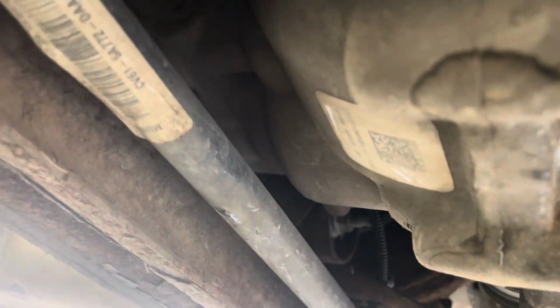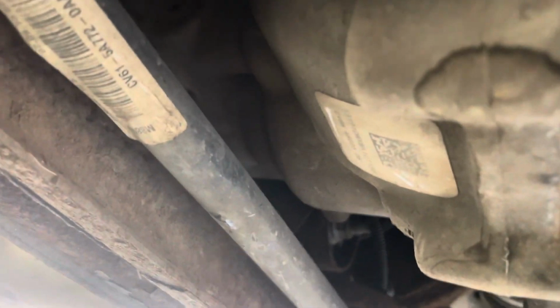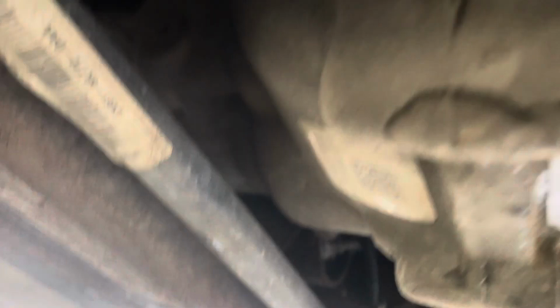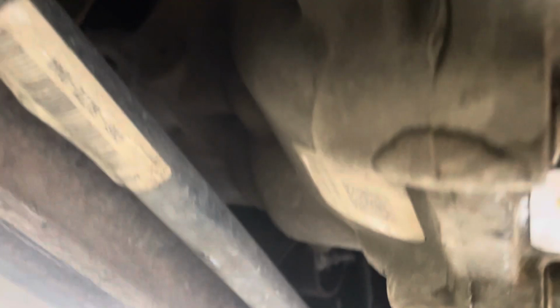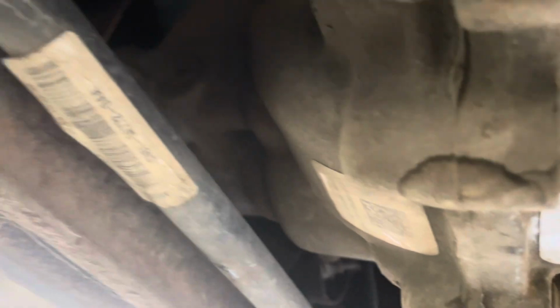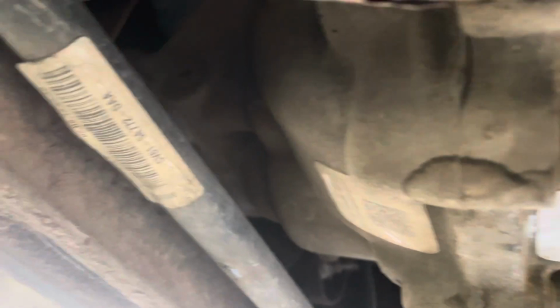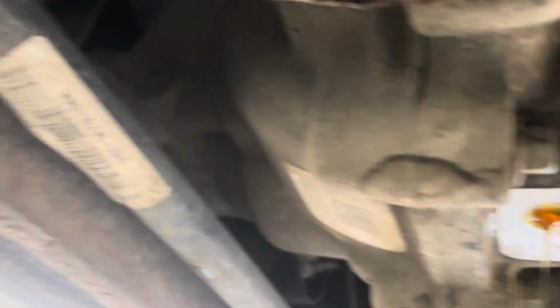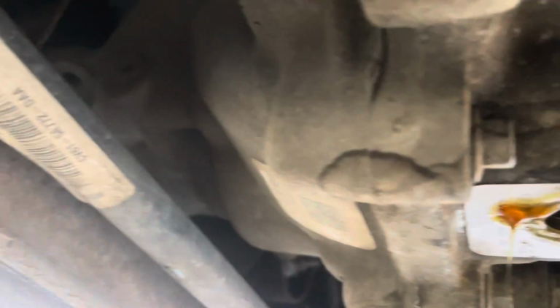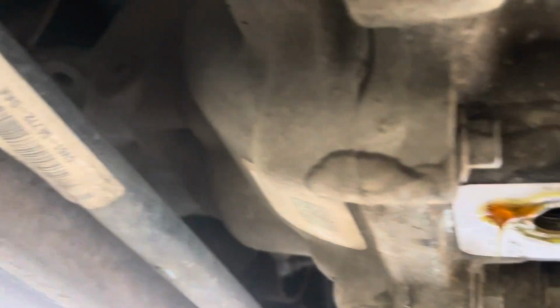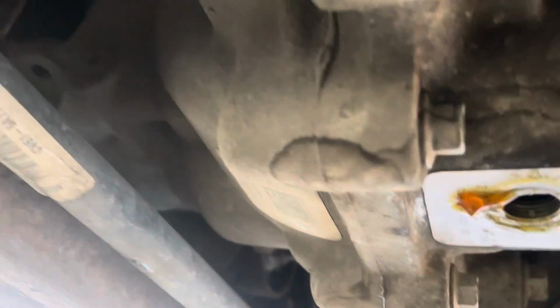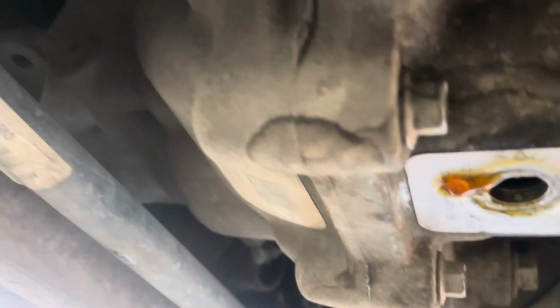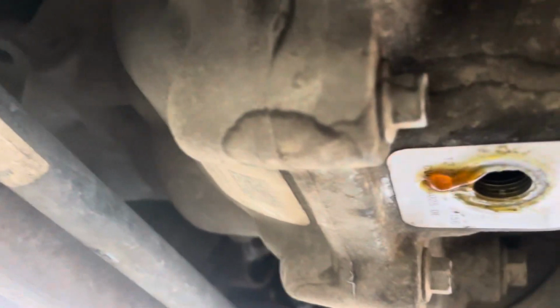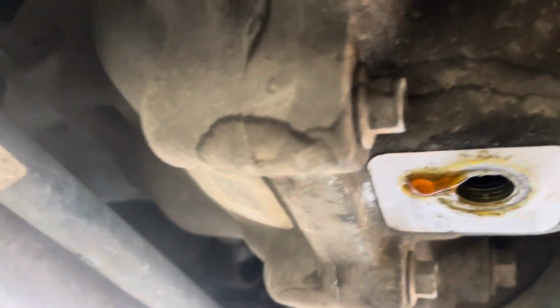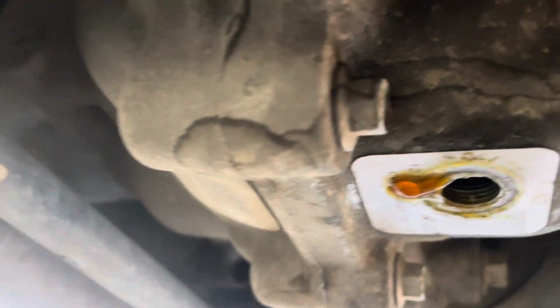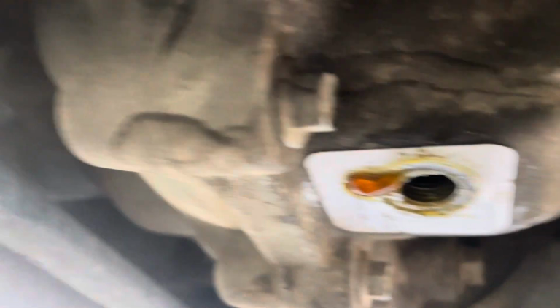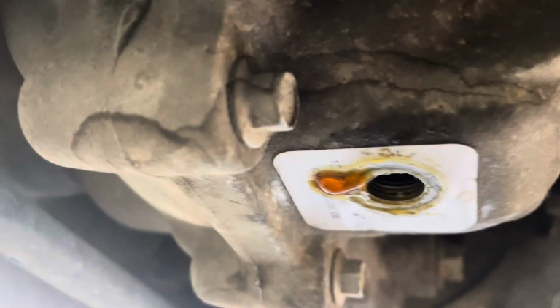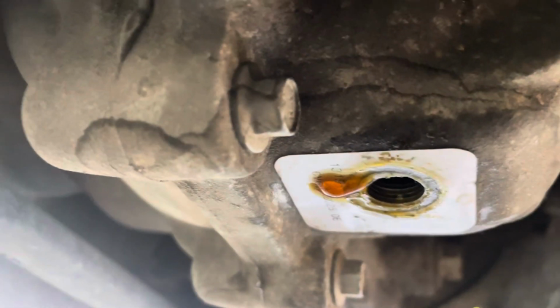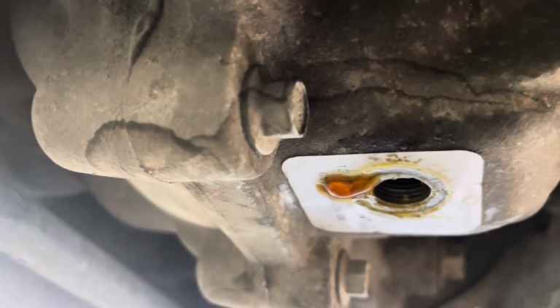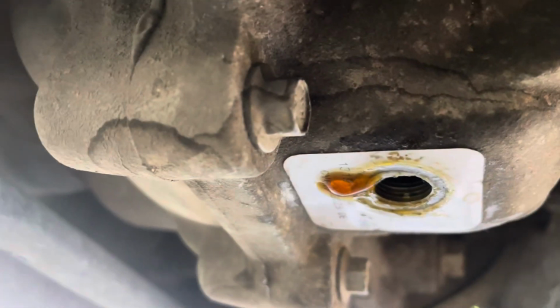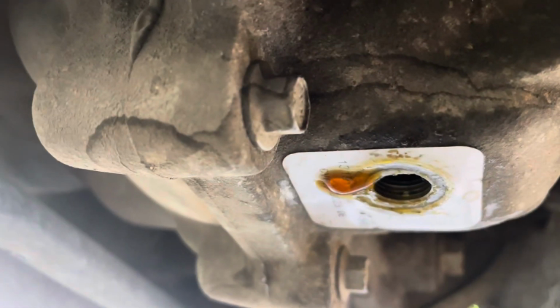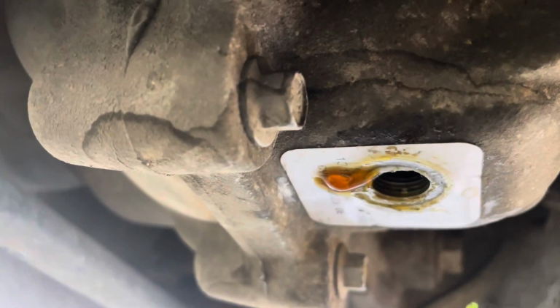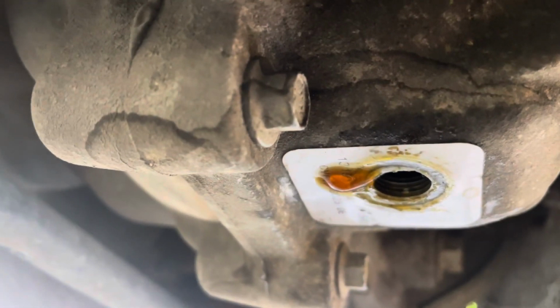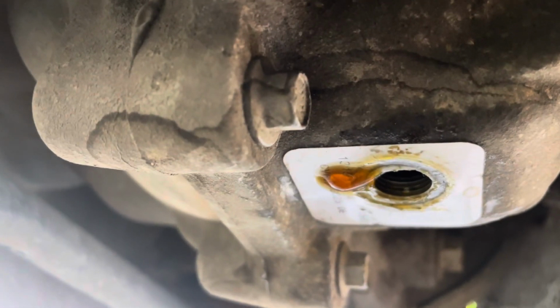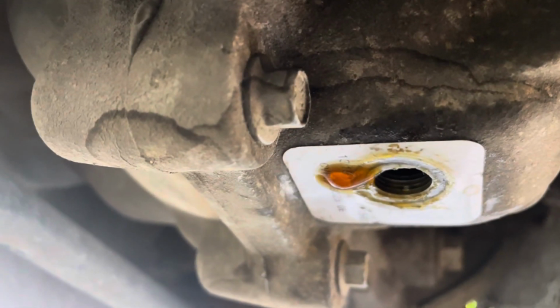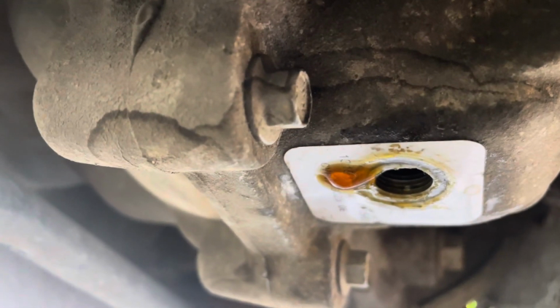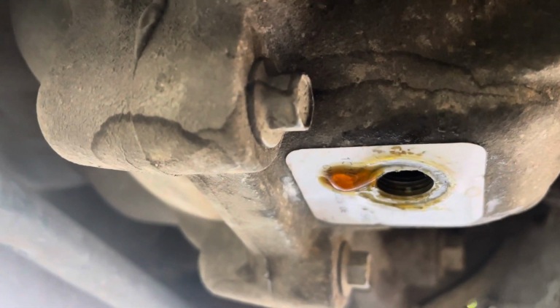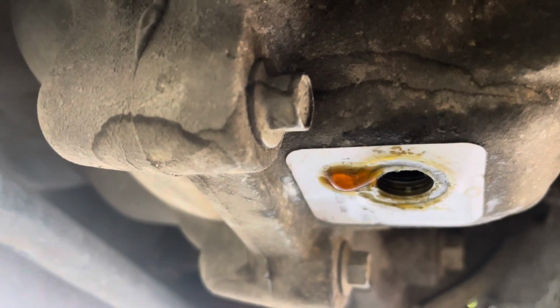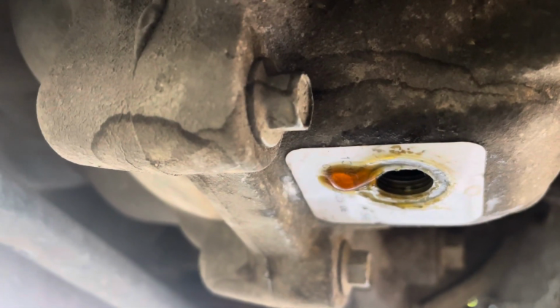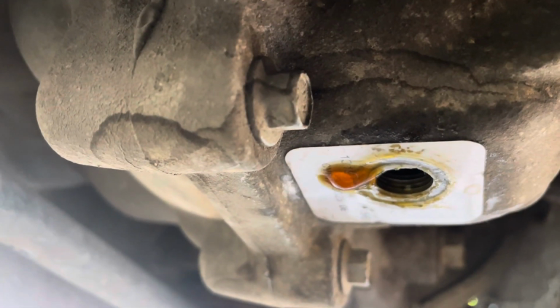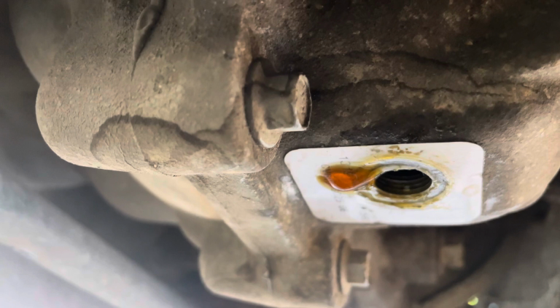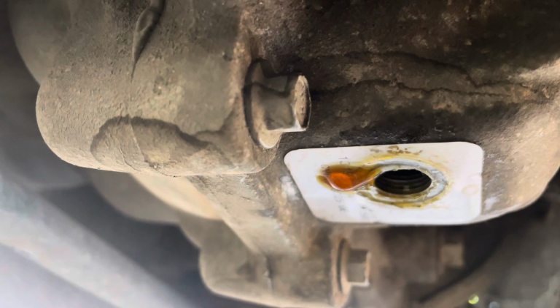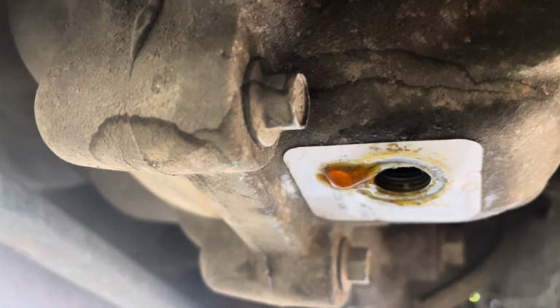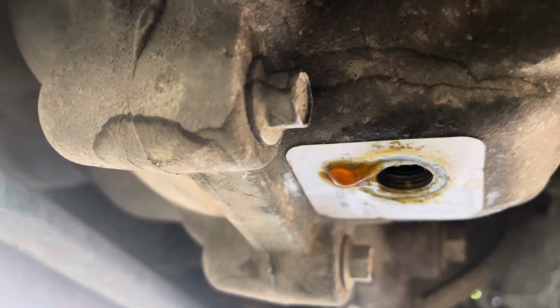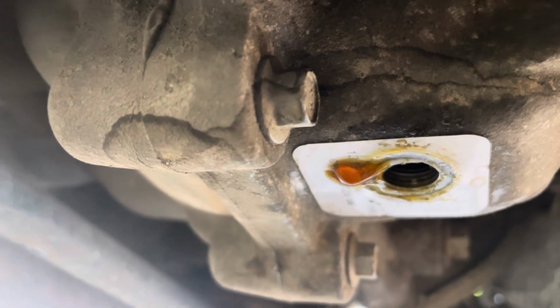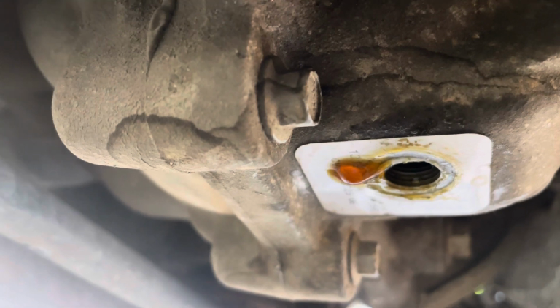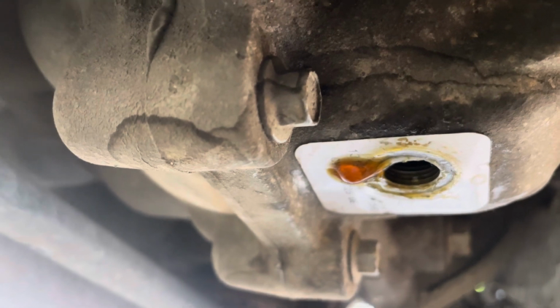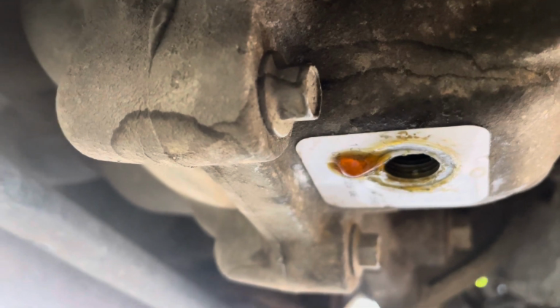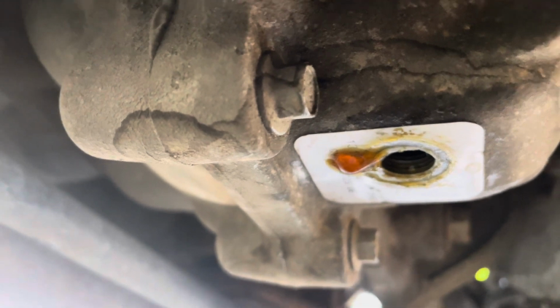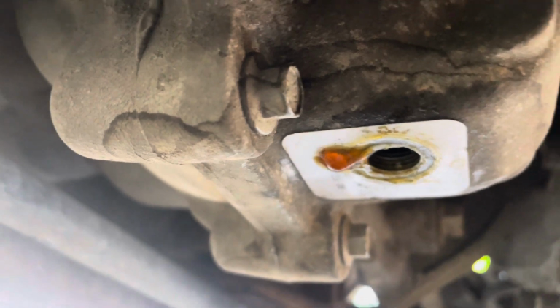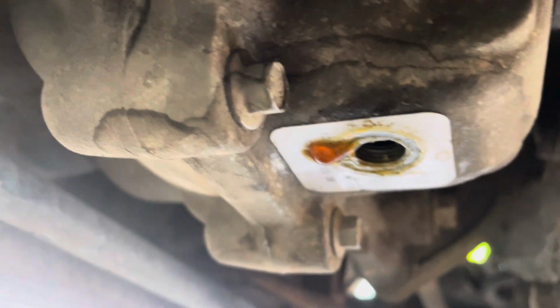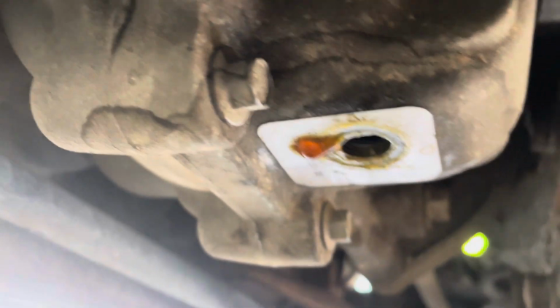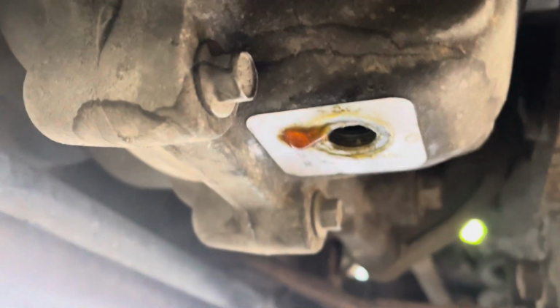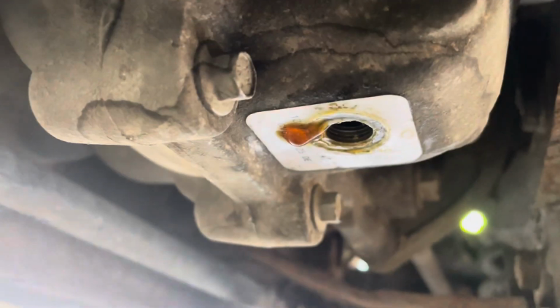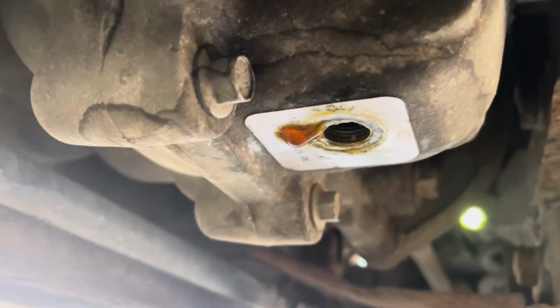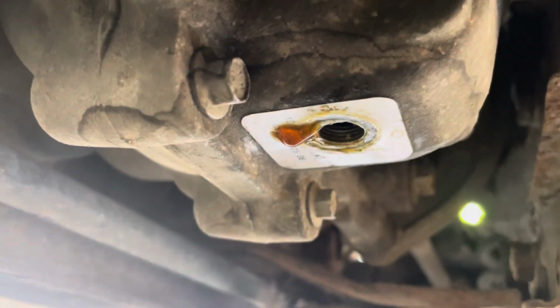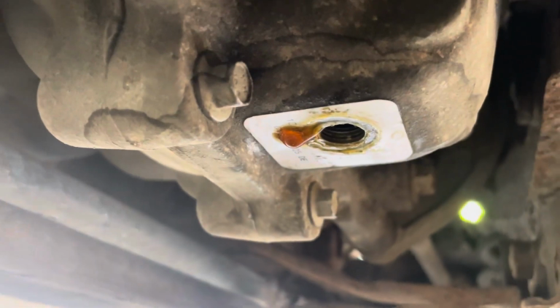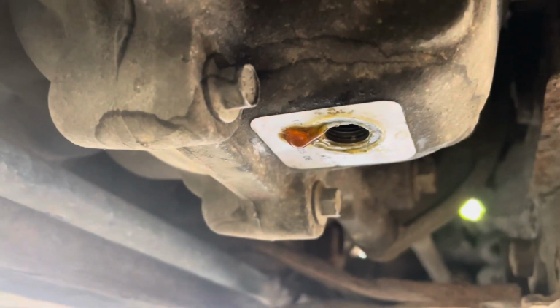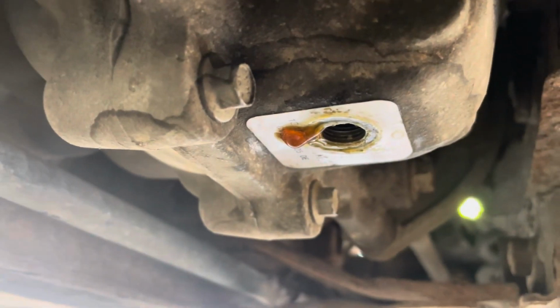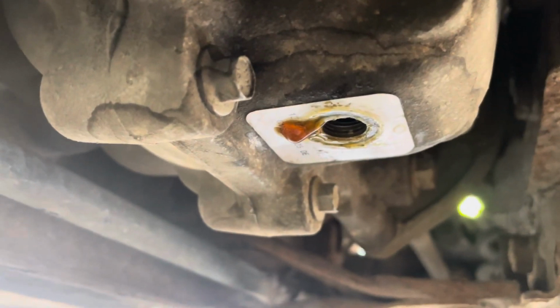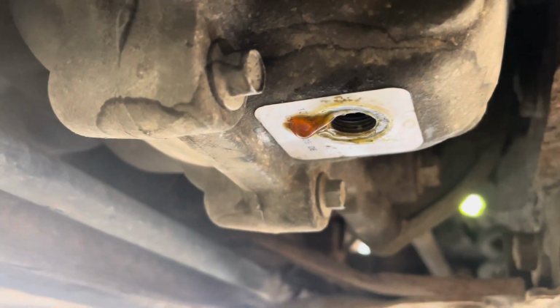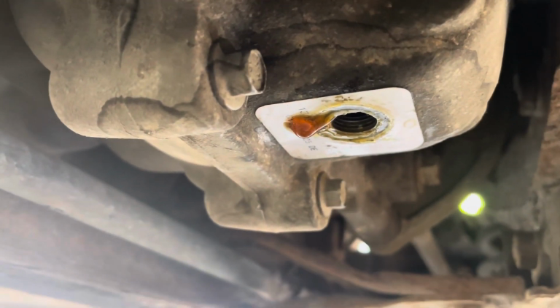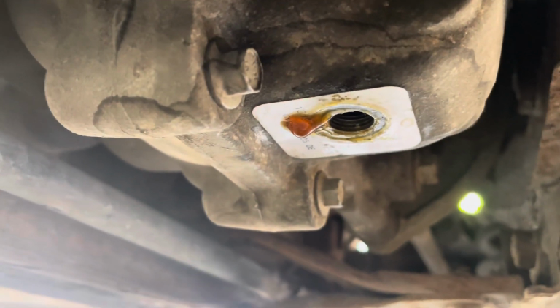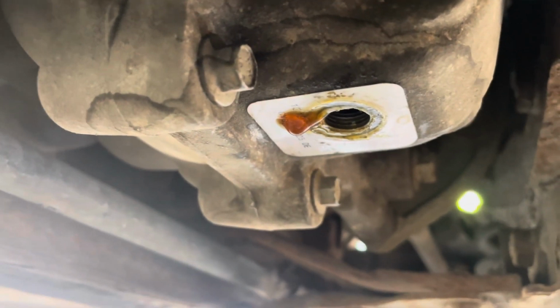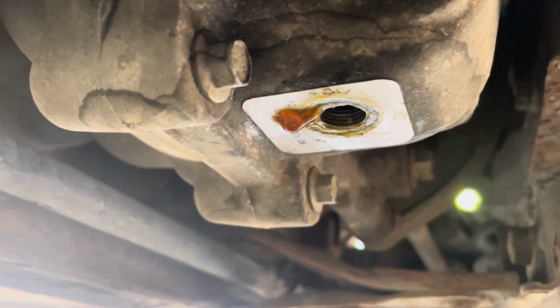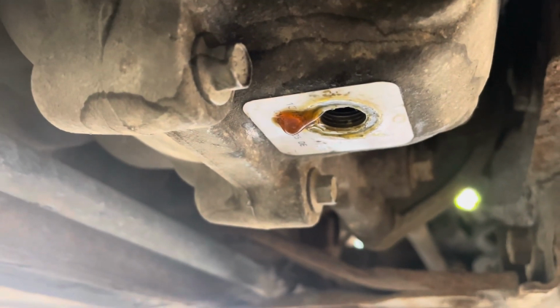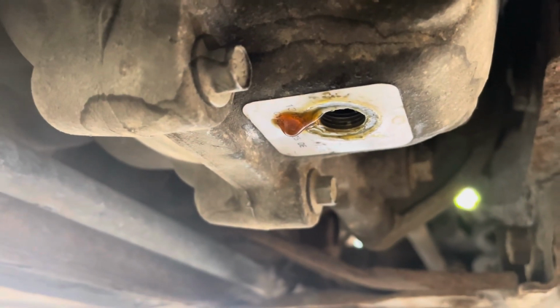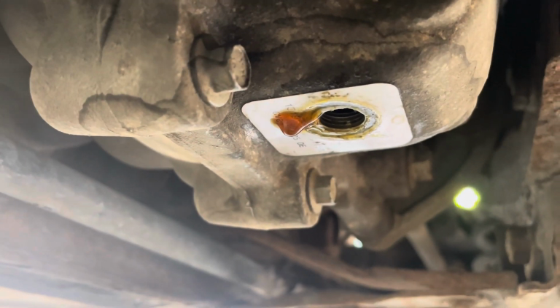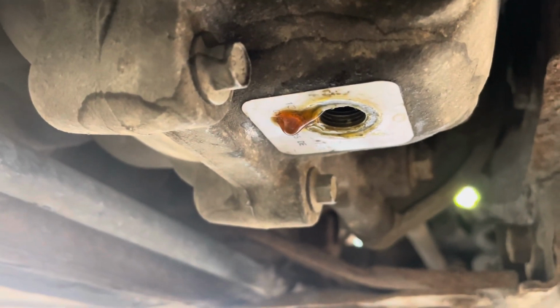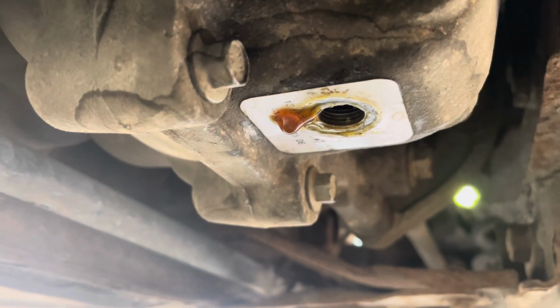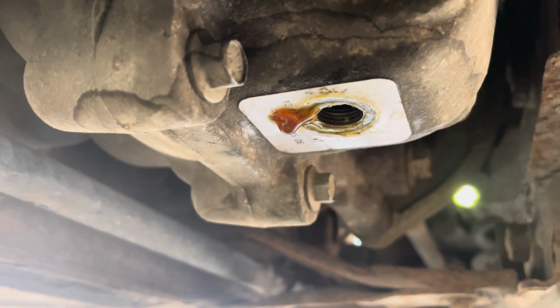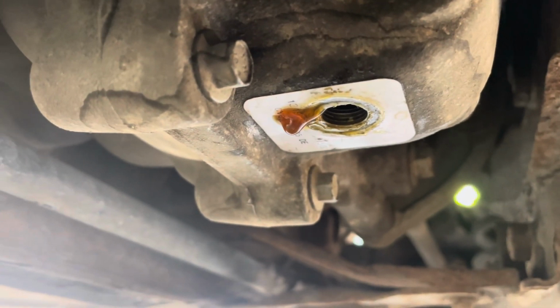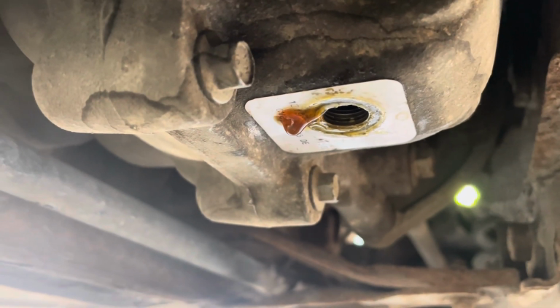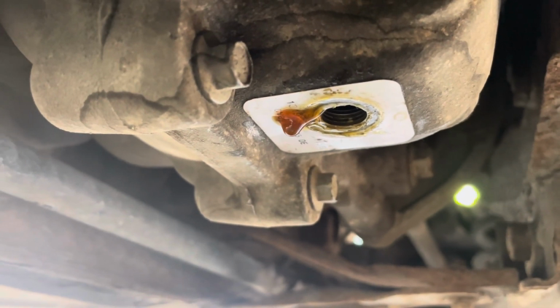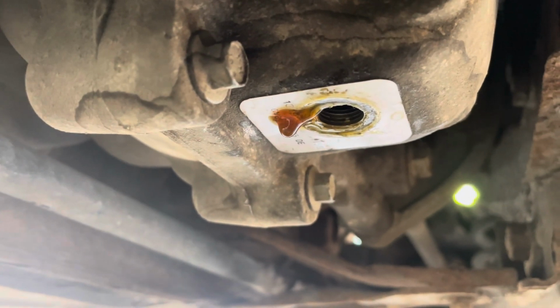You cannot service these, but you can make them serviceable. I think I've got four or five good threads in there so you can torque it up to a reasonable torque. It can be done — don't be scared.